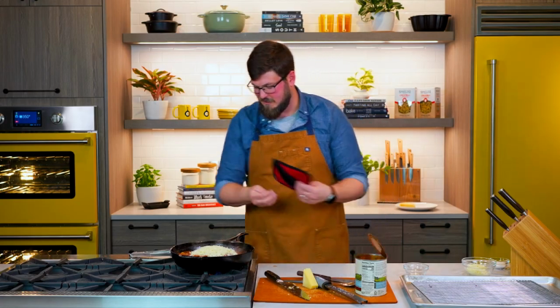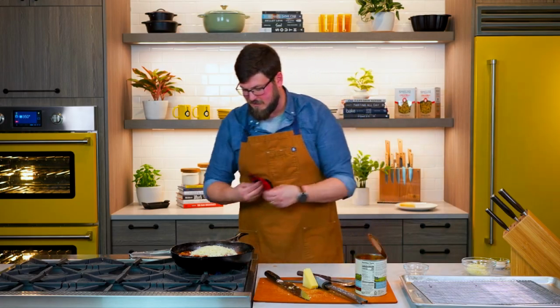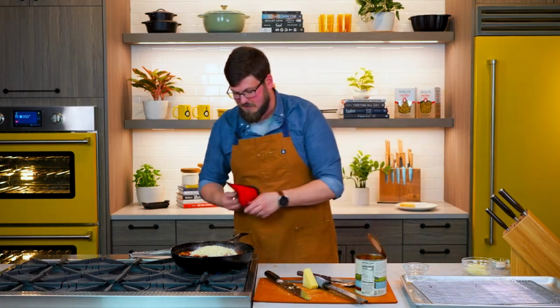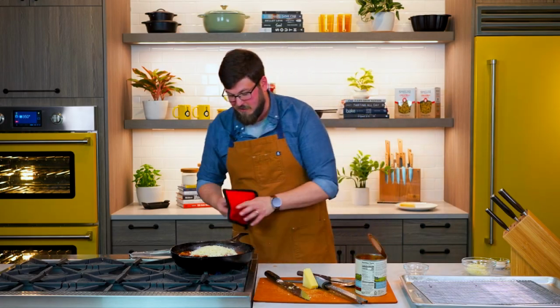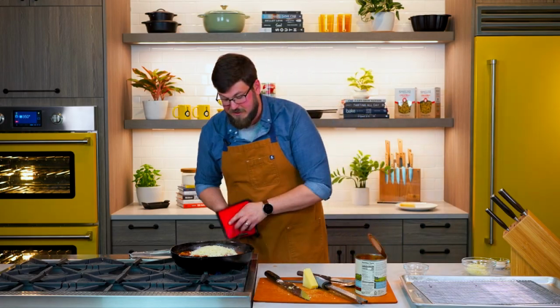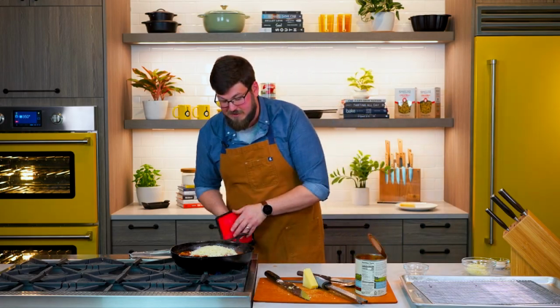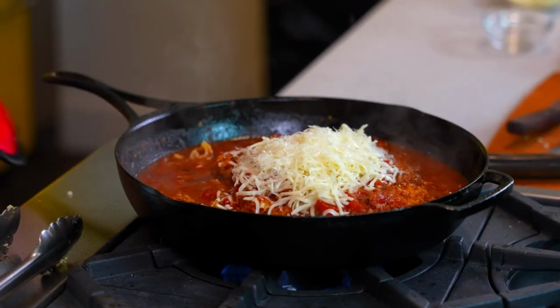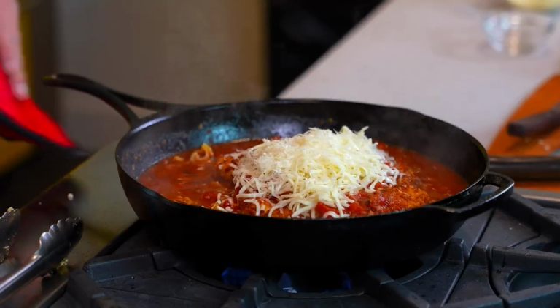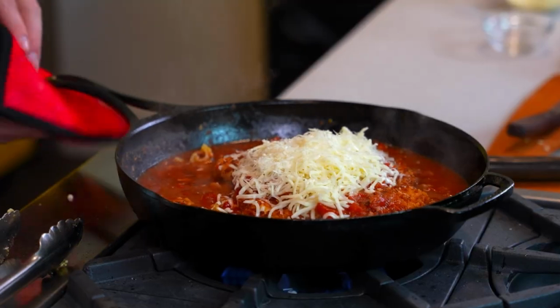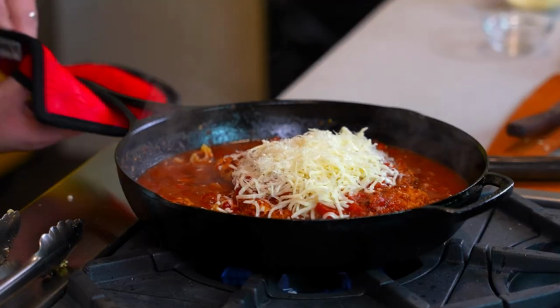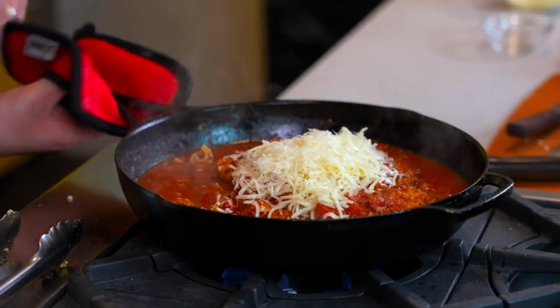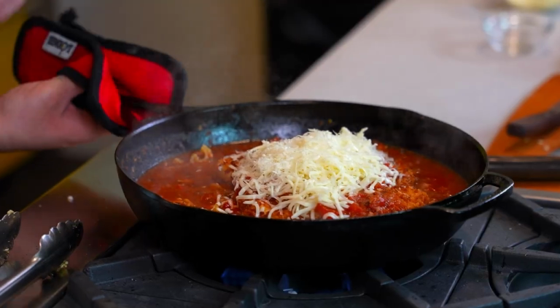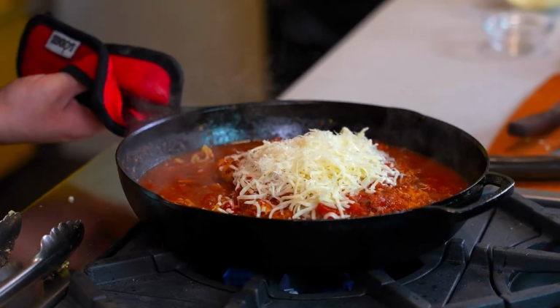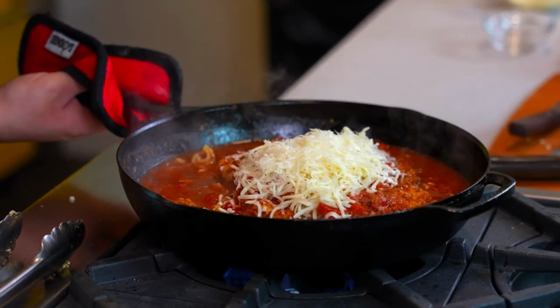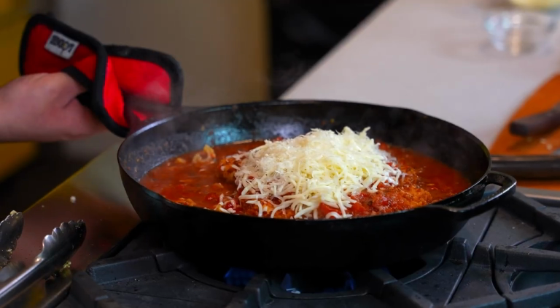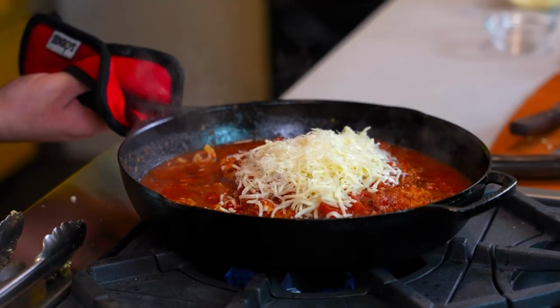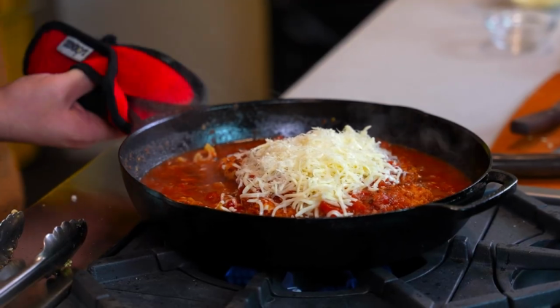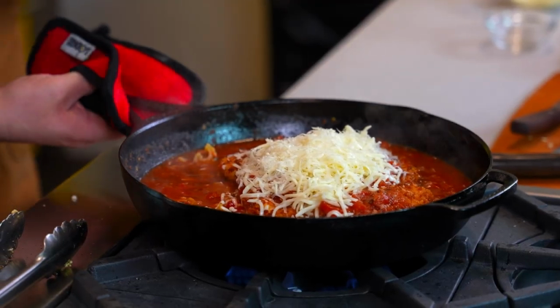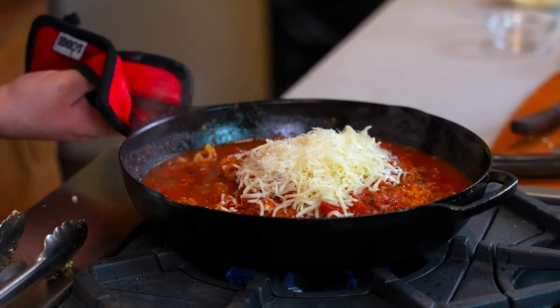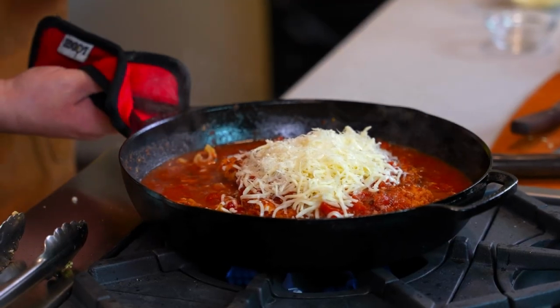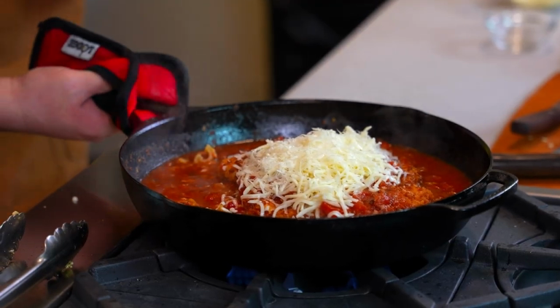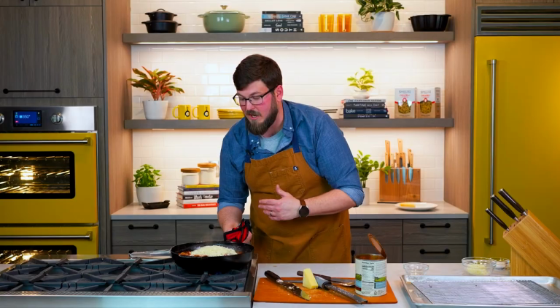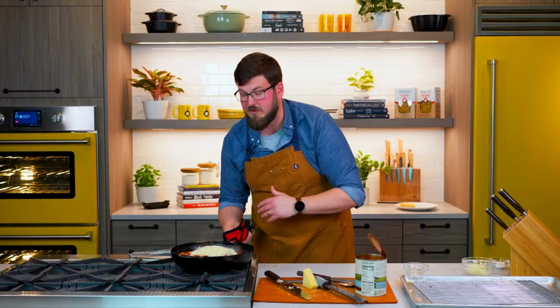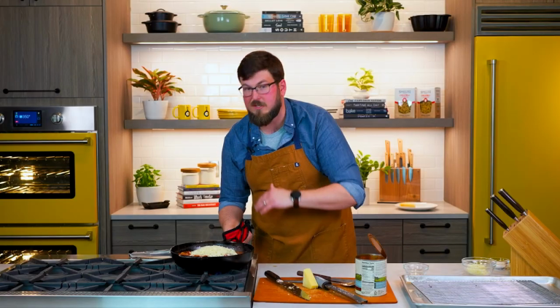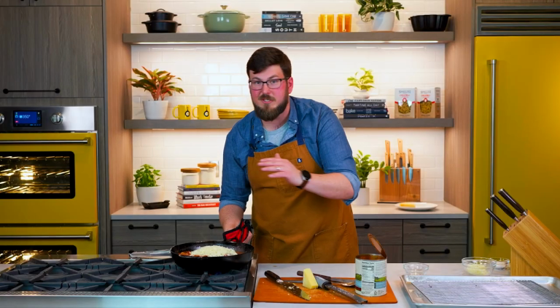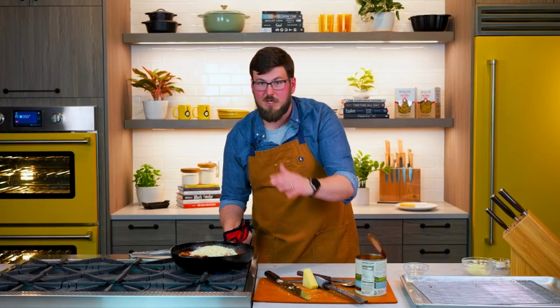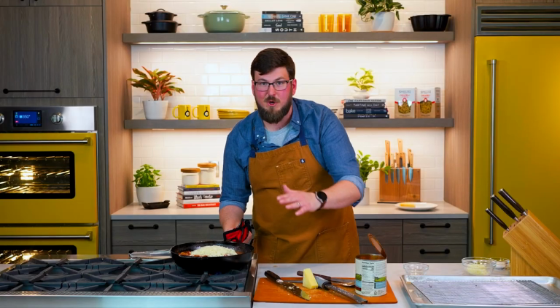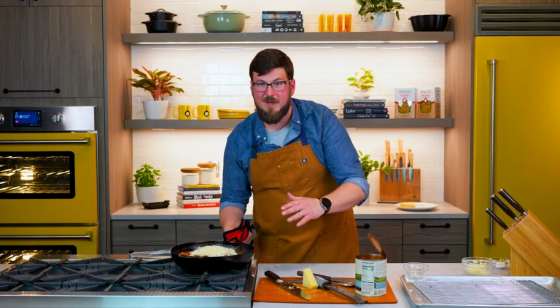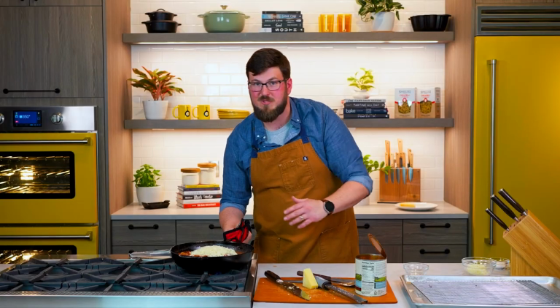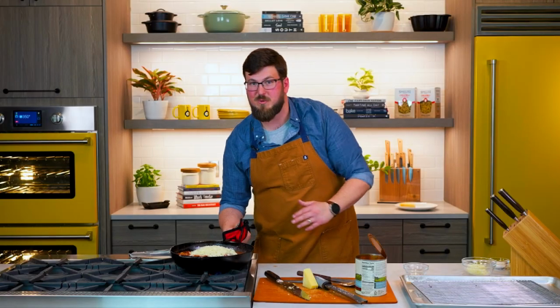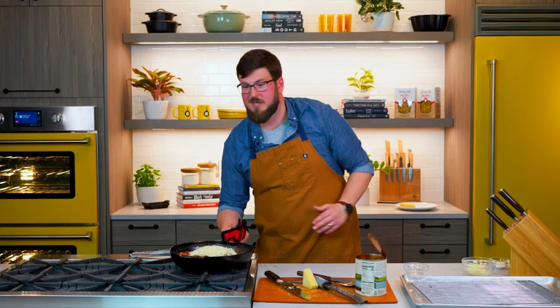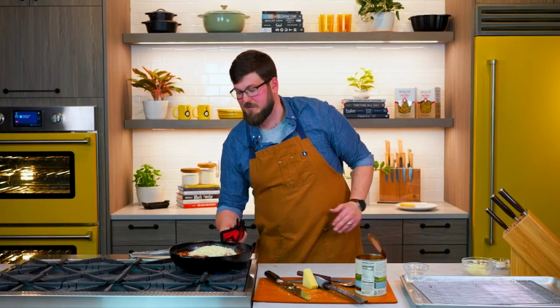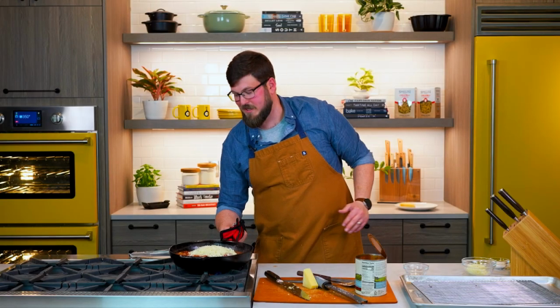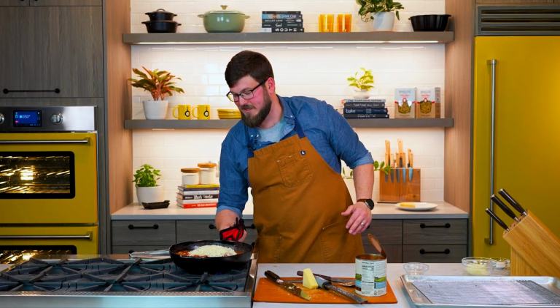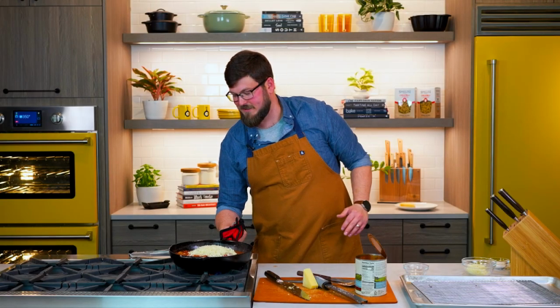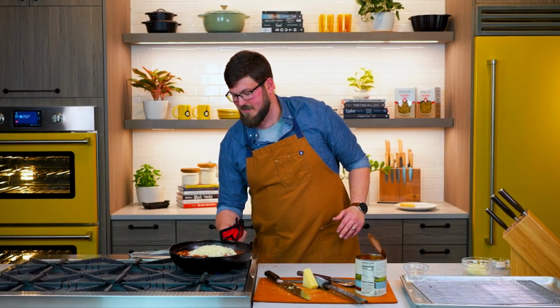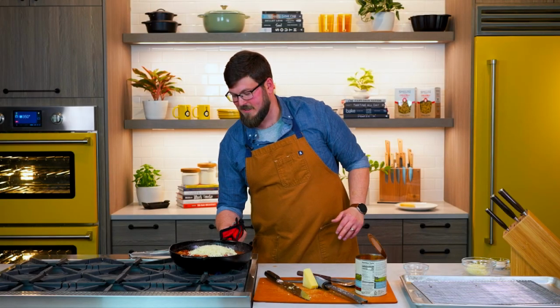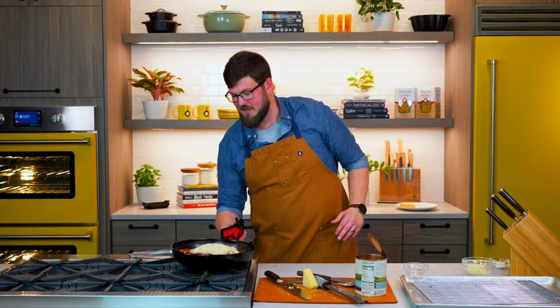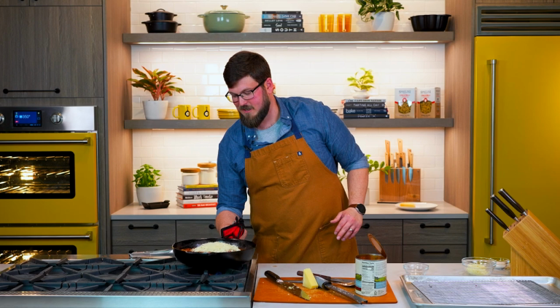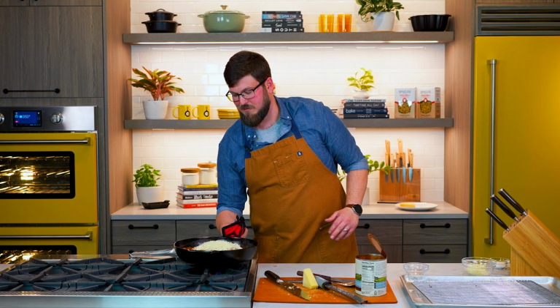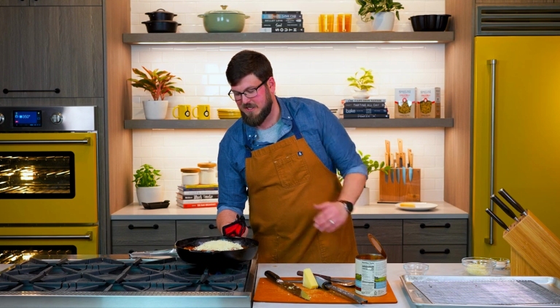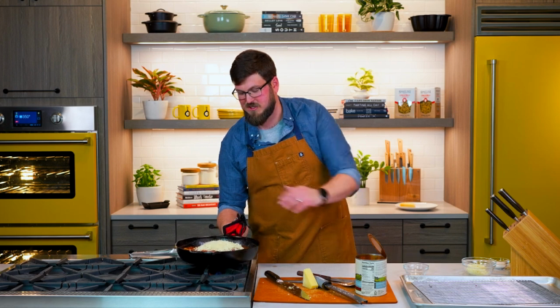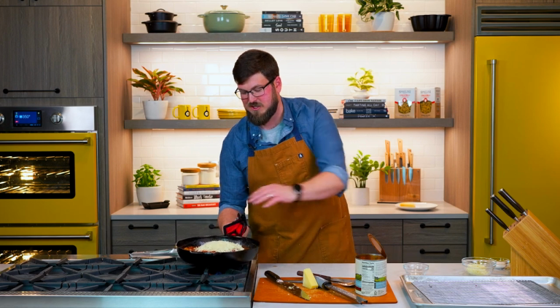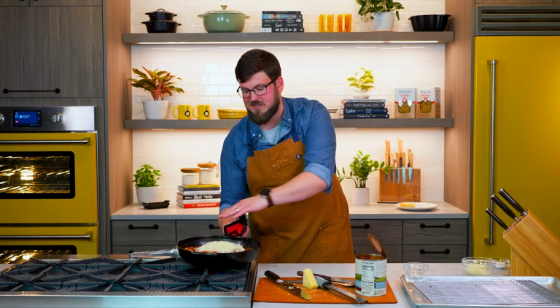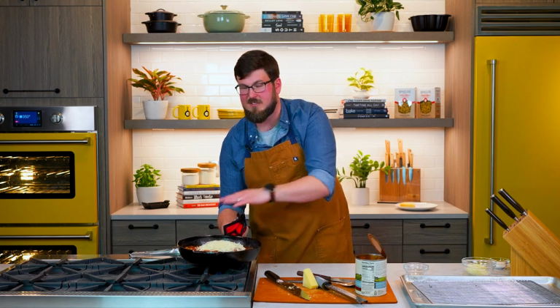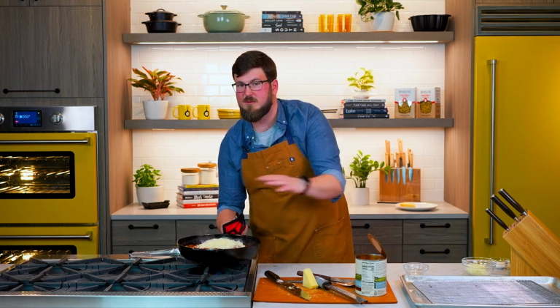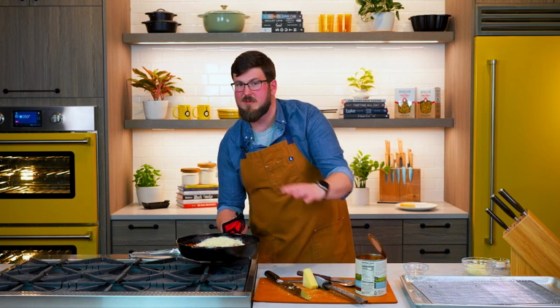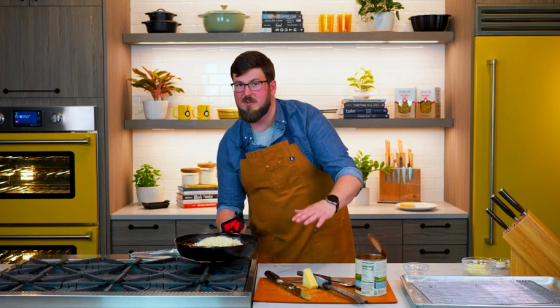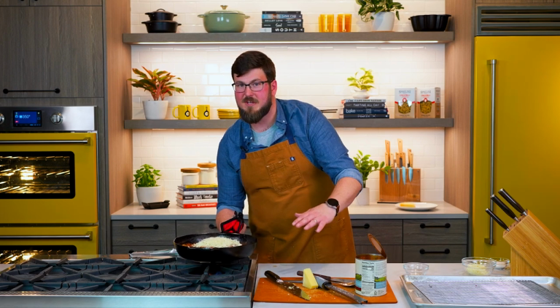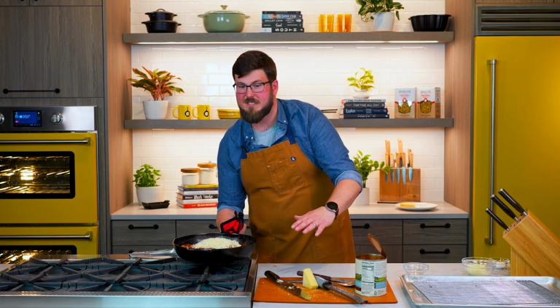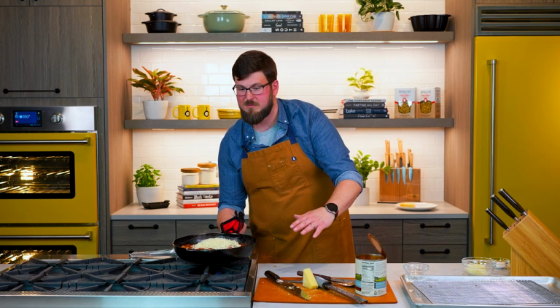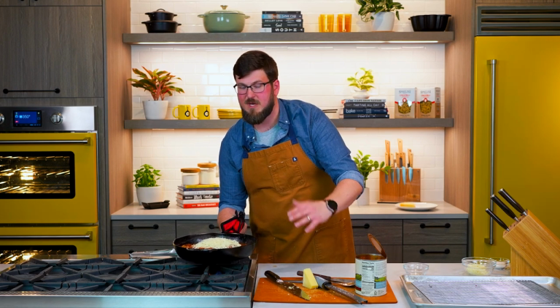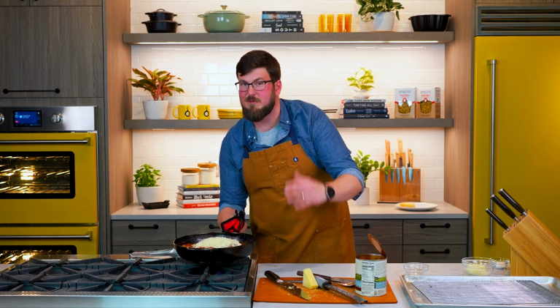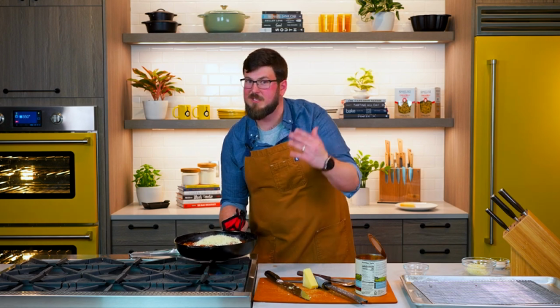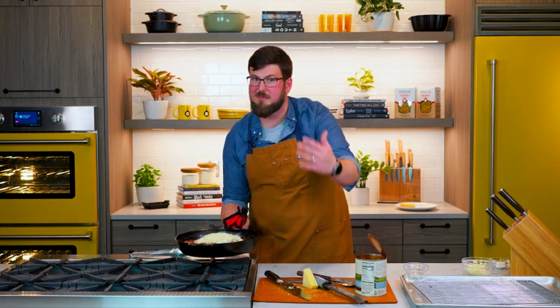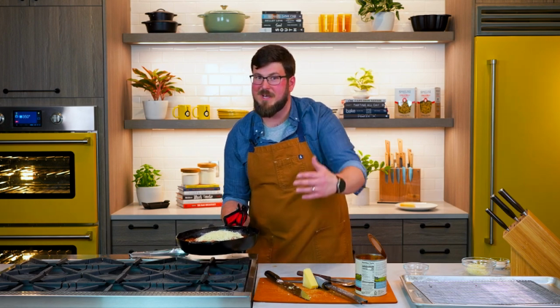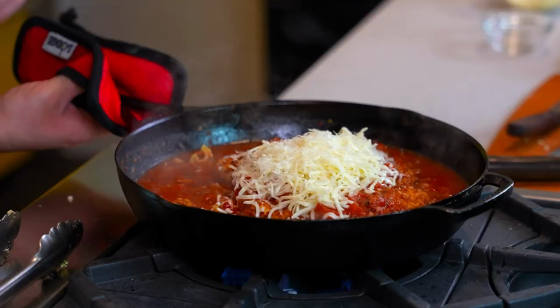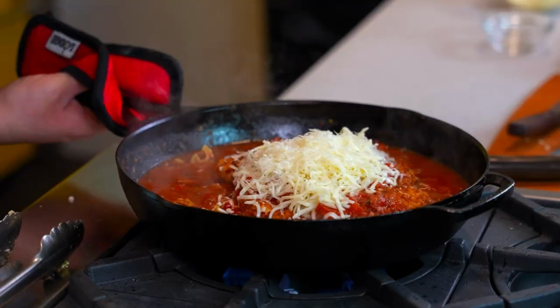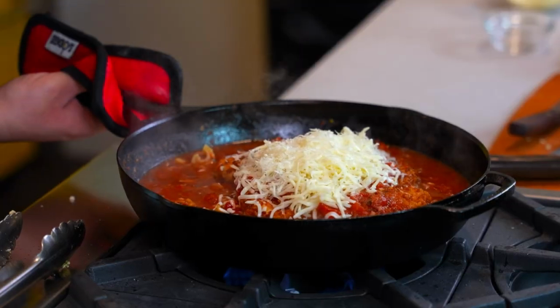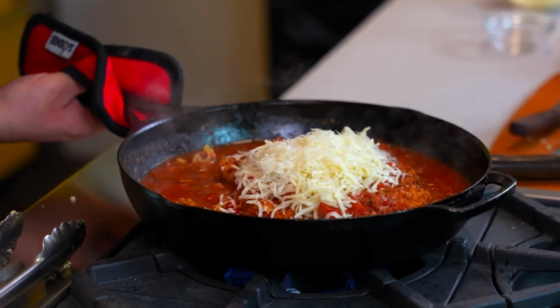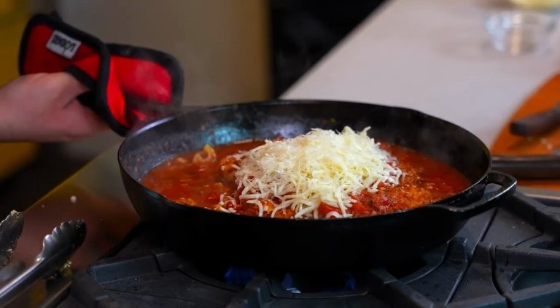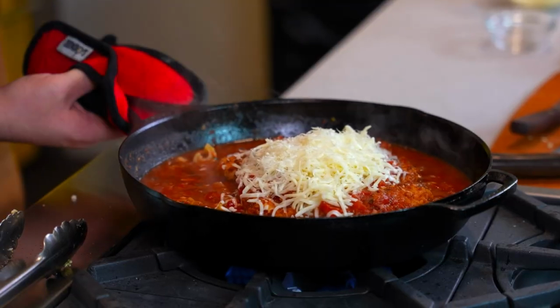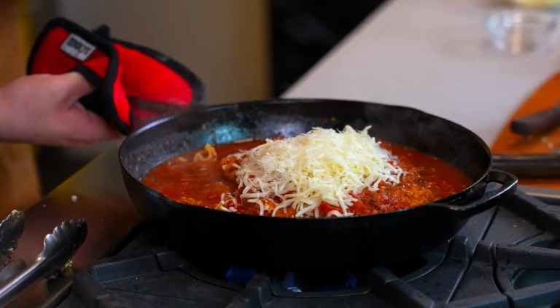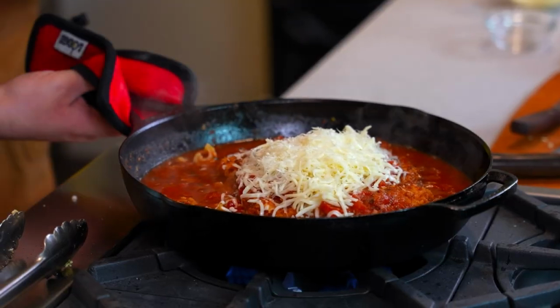Now this is gonna fly into our 350-degree oven. It's gonna go about 20 minutes — that cheese is gonna be all nice and bubbly and the pasta will be cooked through.